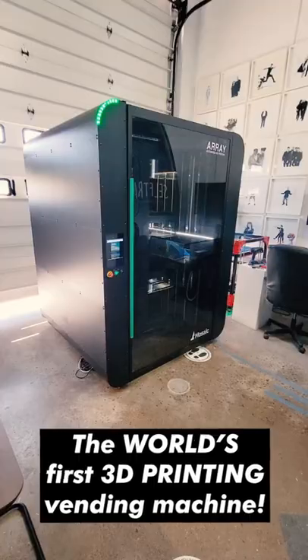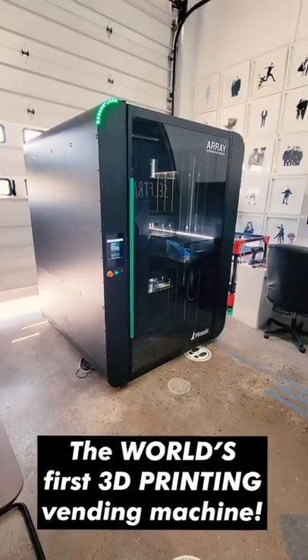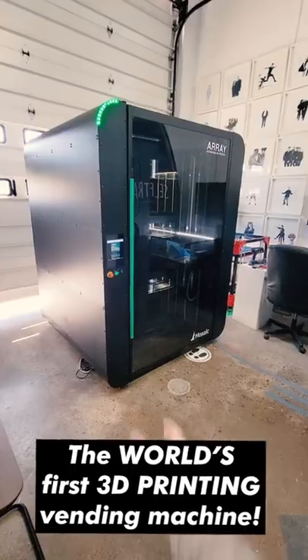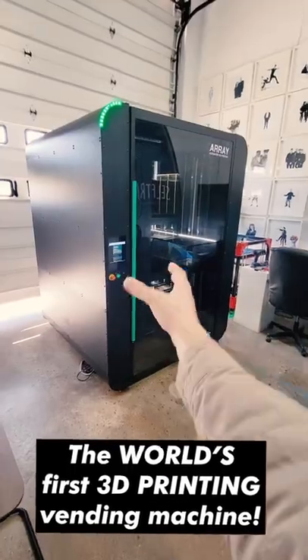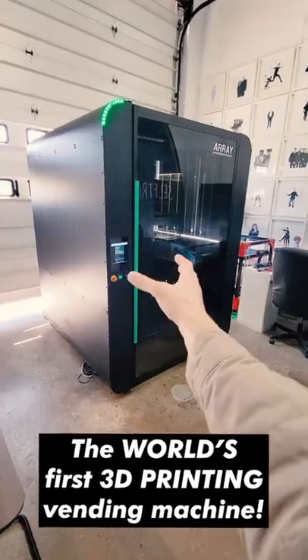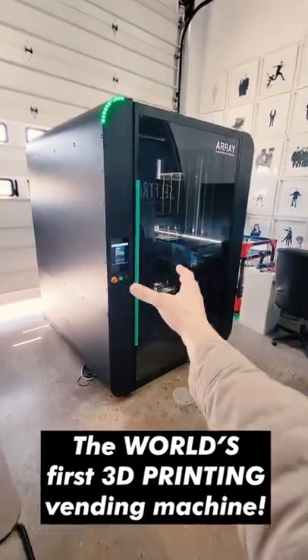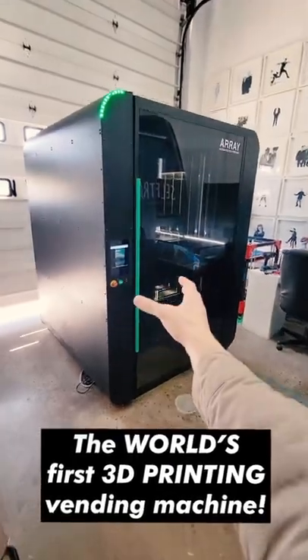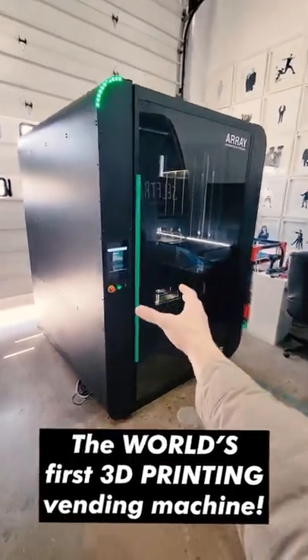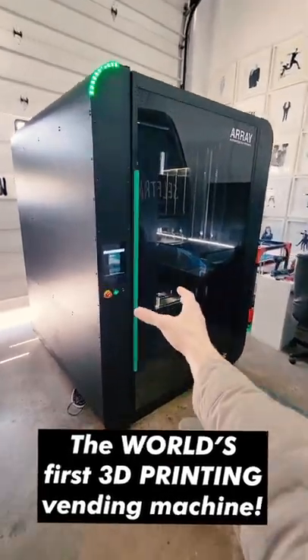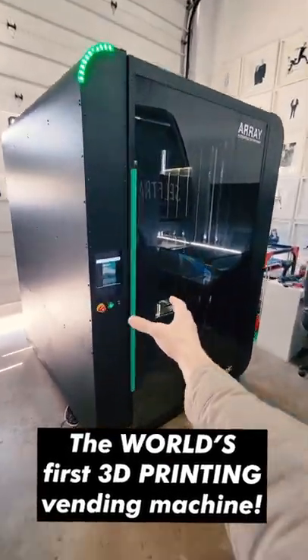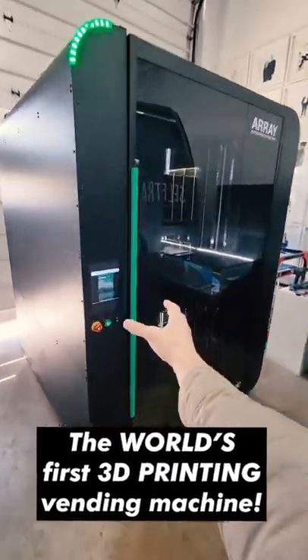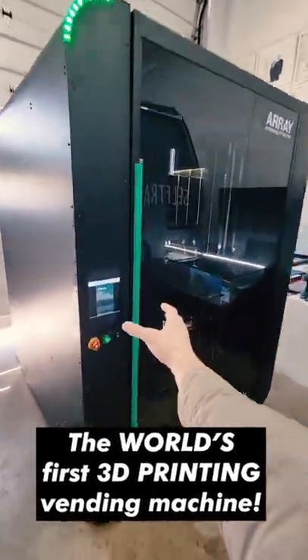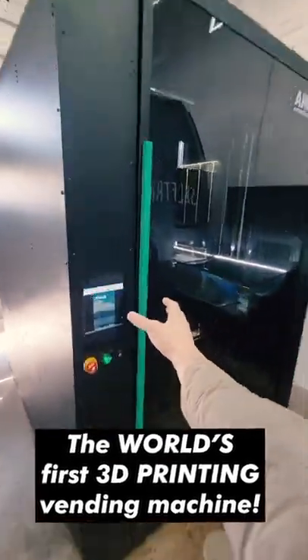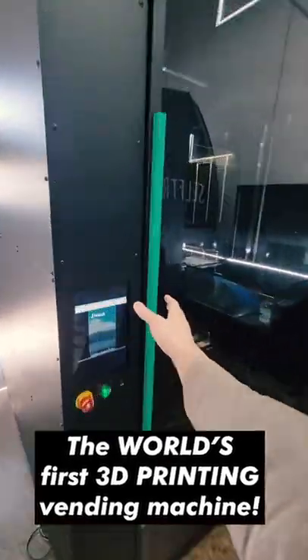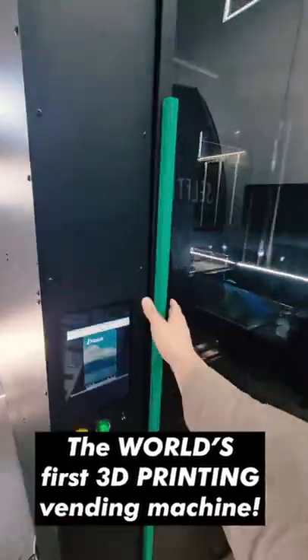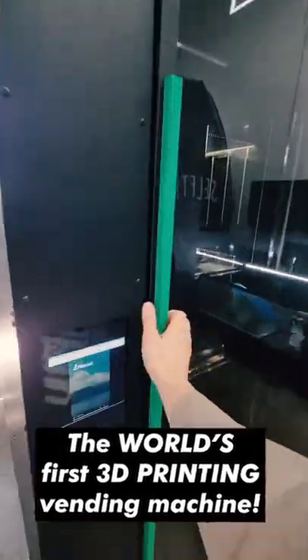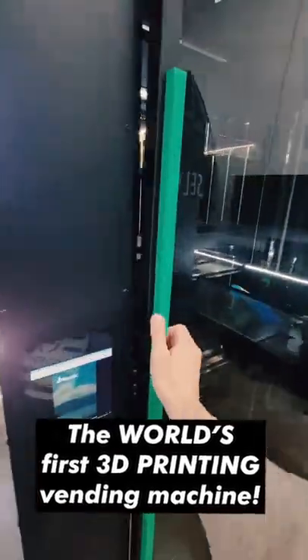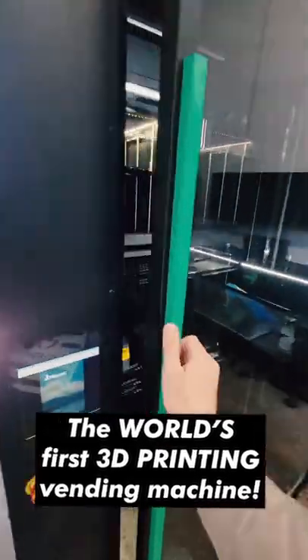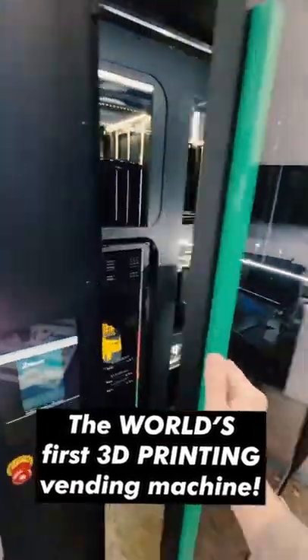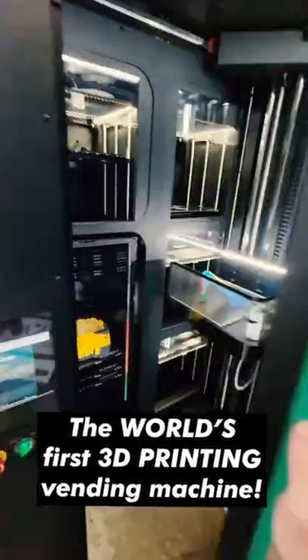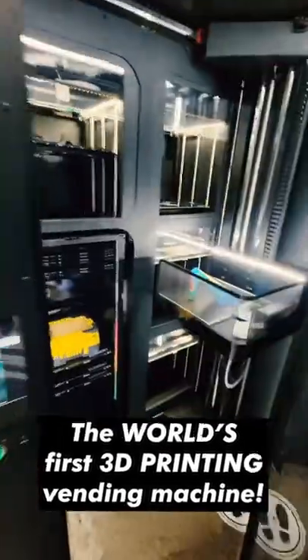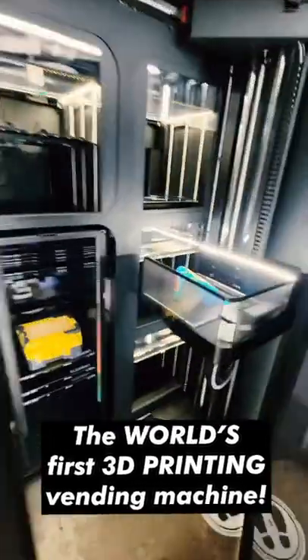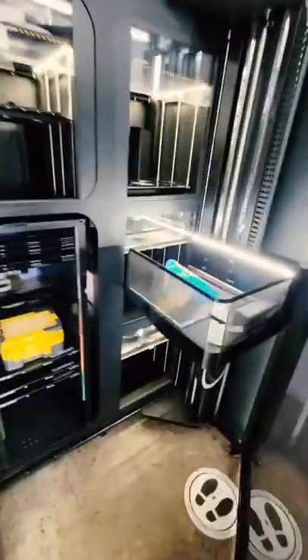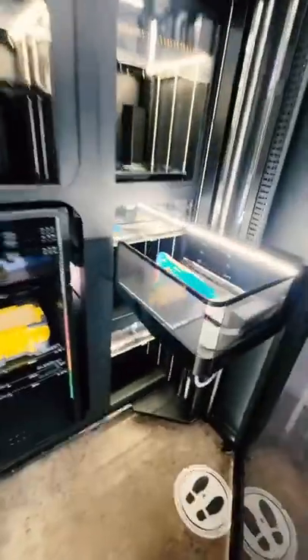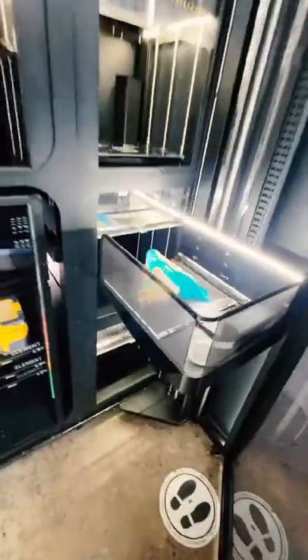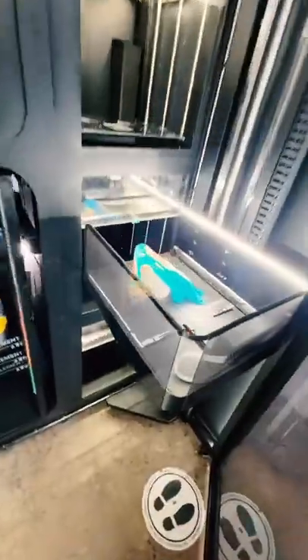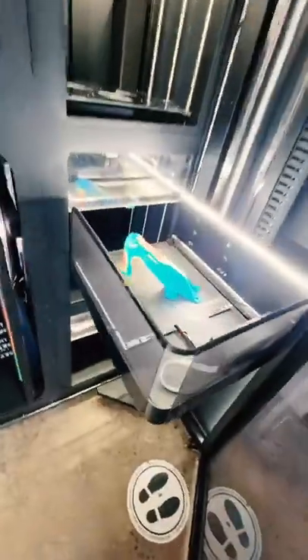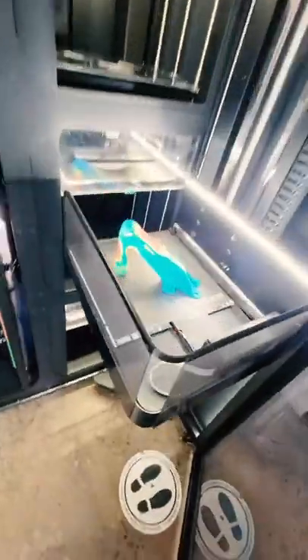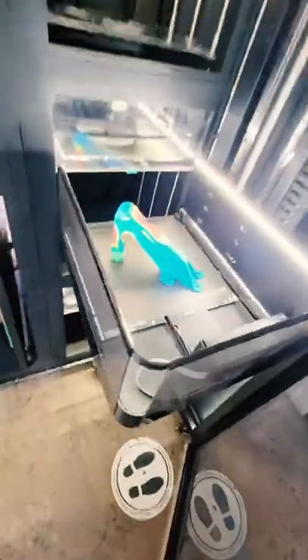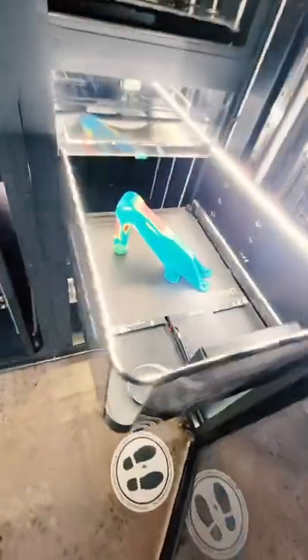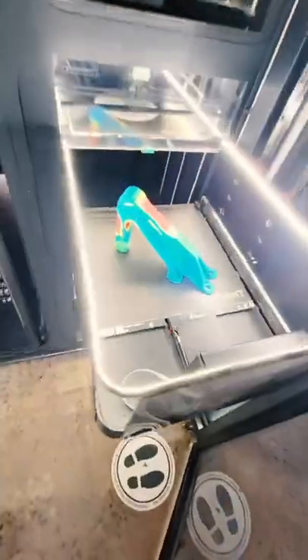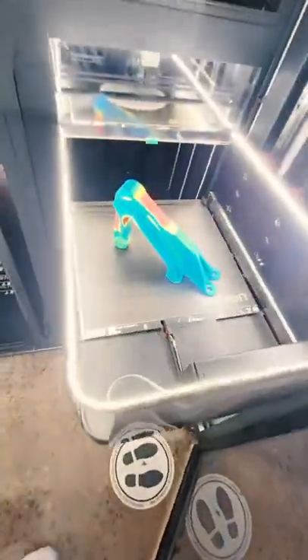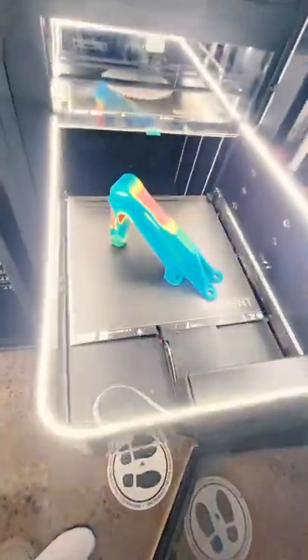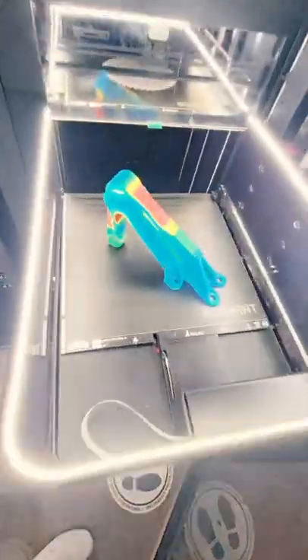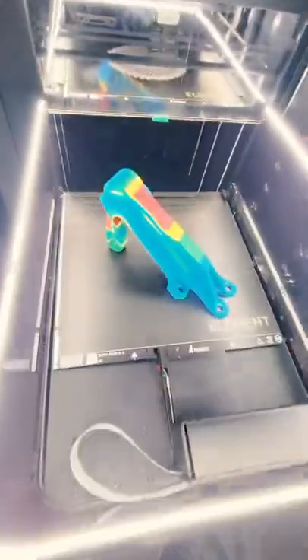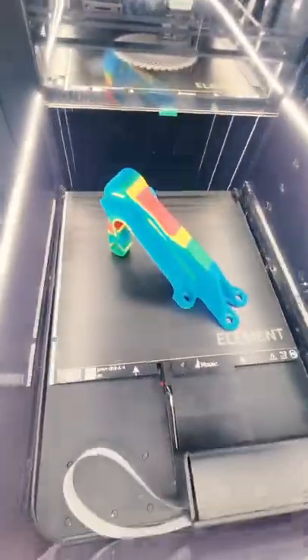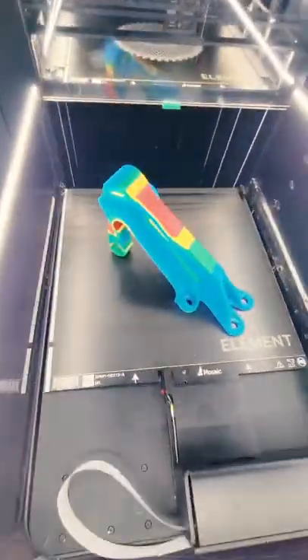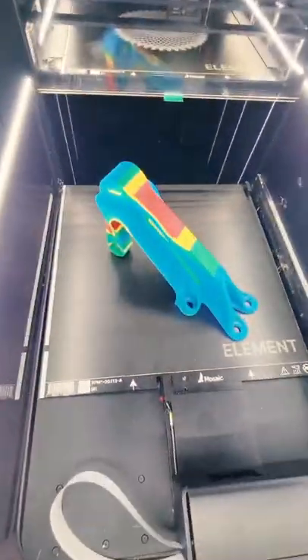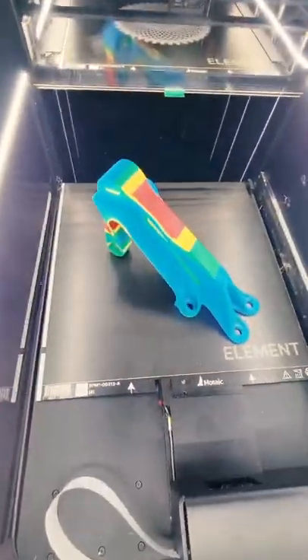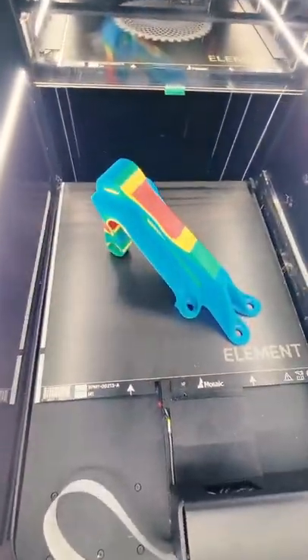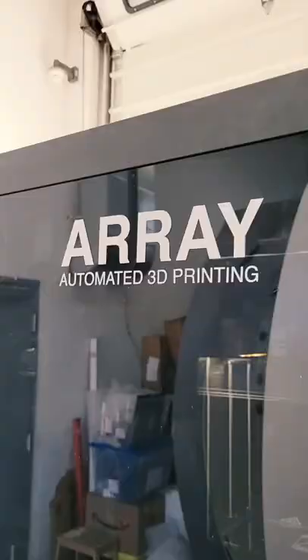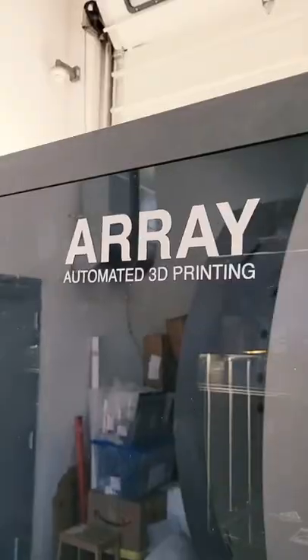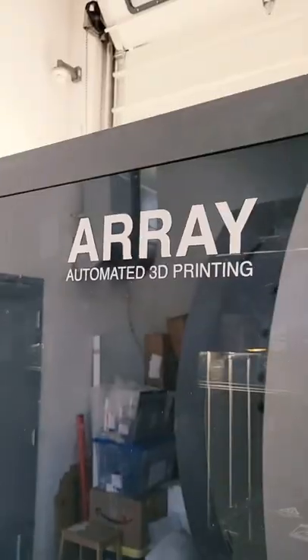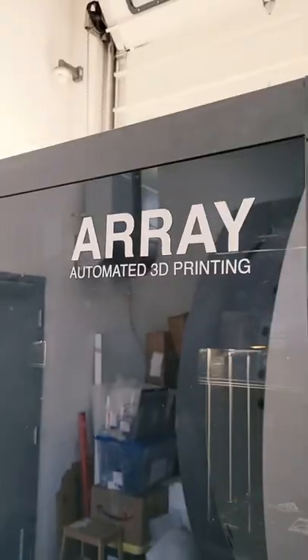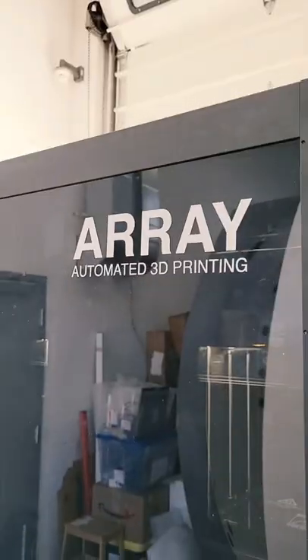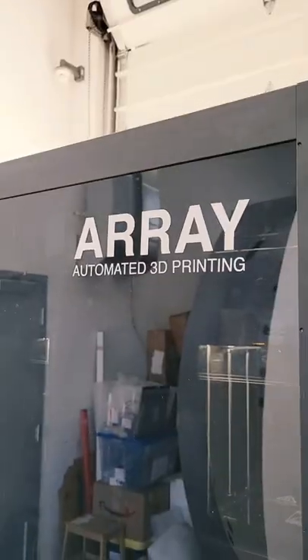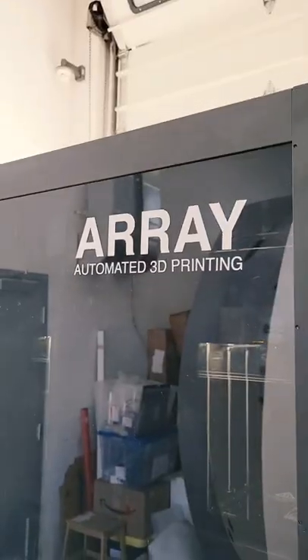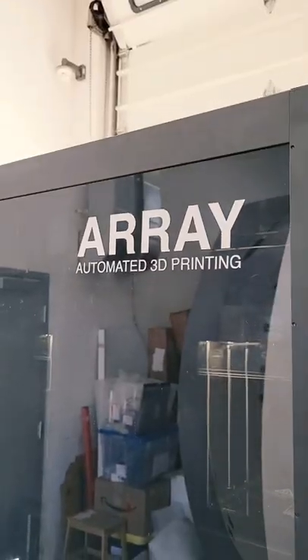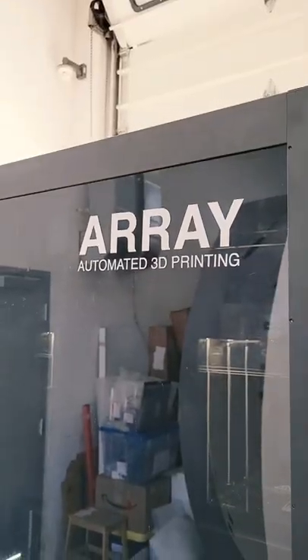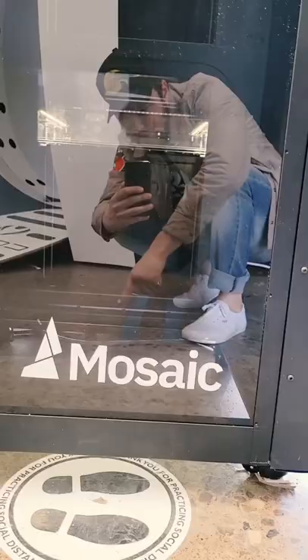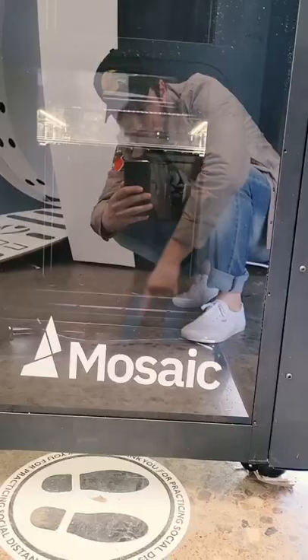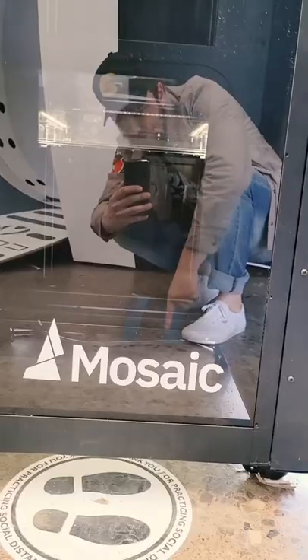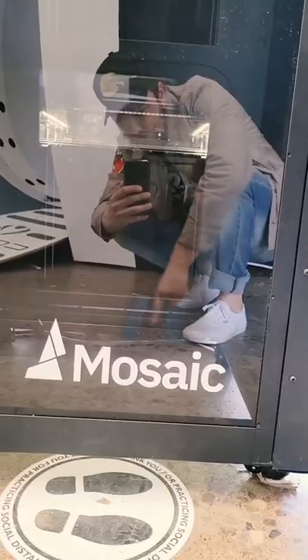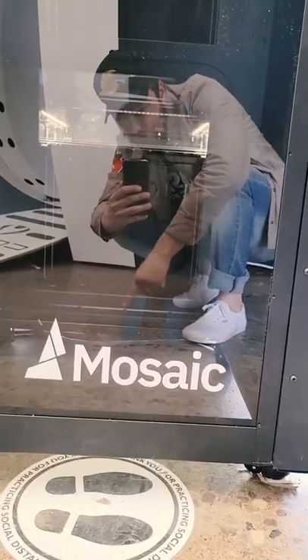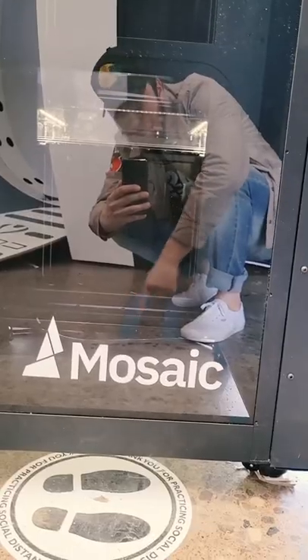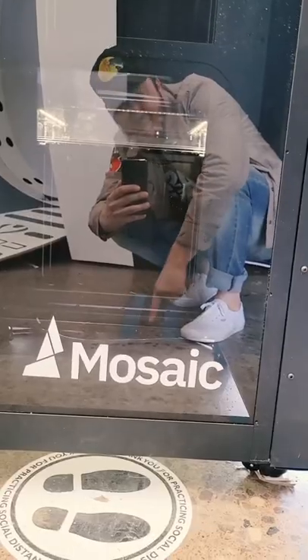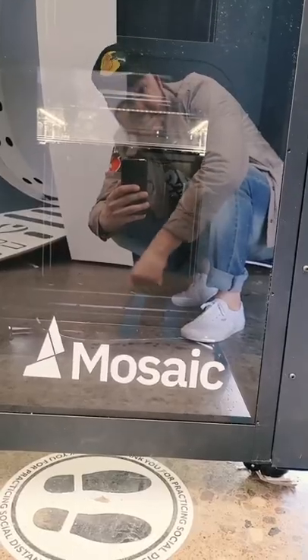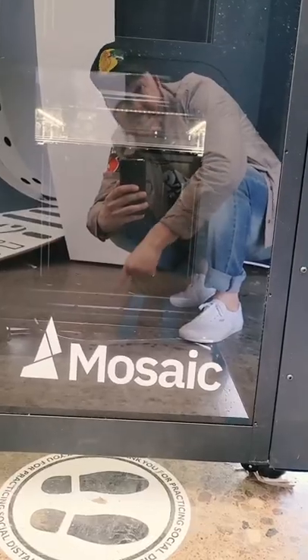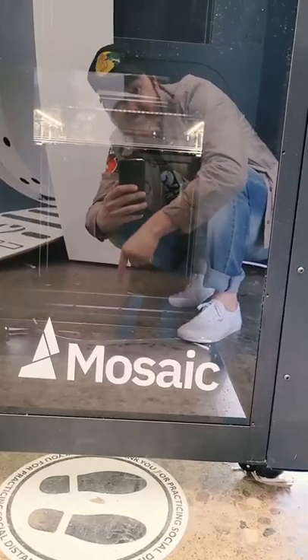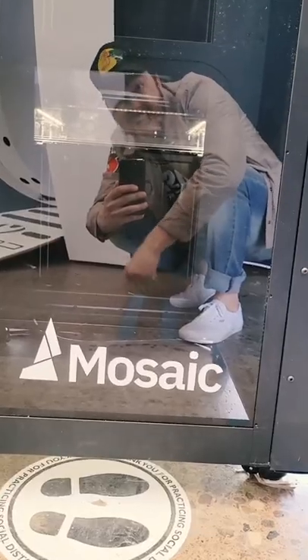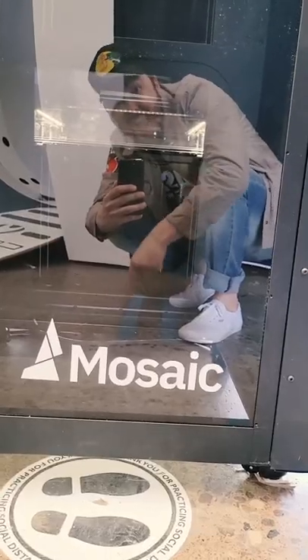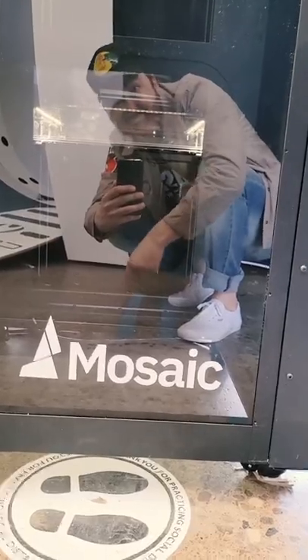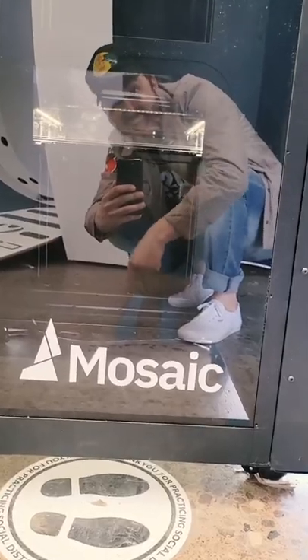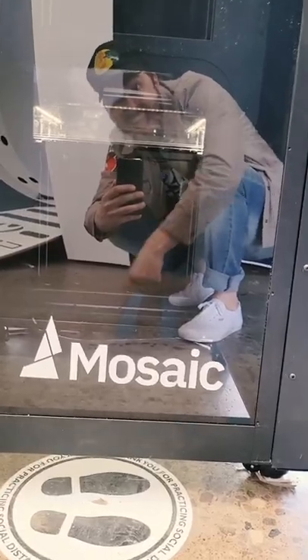What's up guys? This is the world's first 3D printing vending machine. Check this out. This is the Array, and it's made from a company called Mosaic.